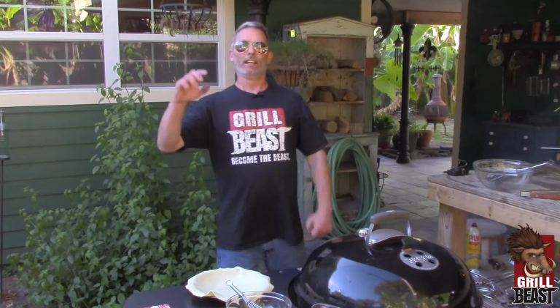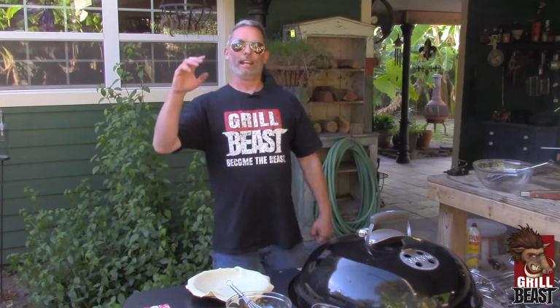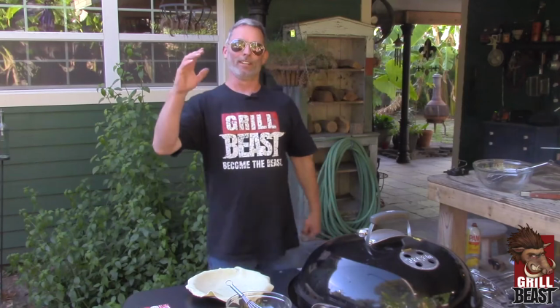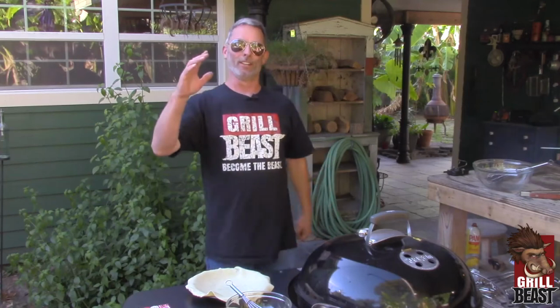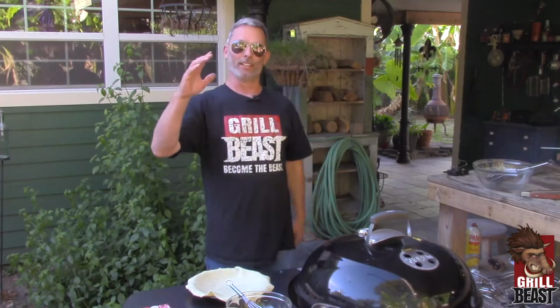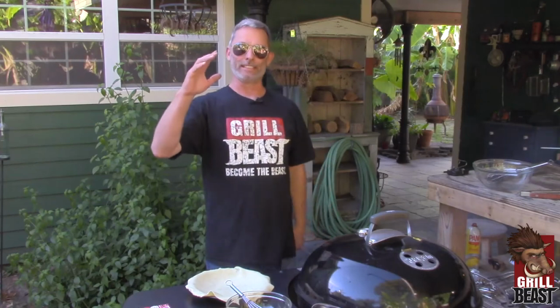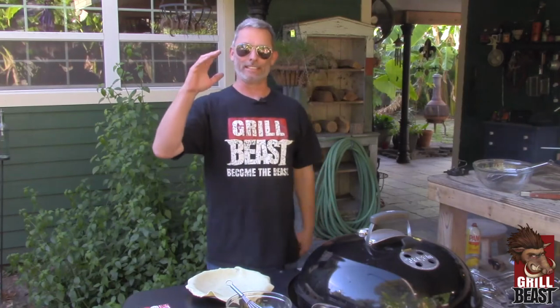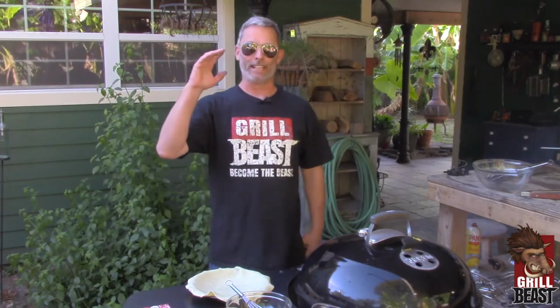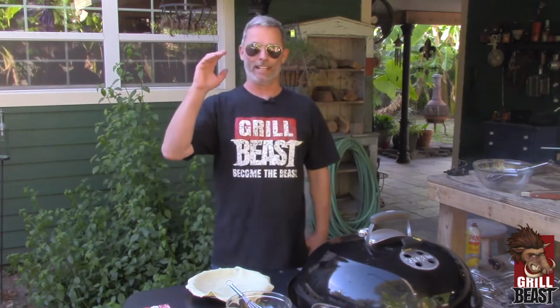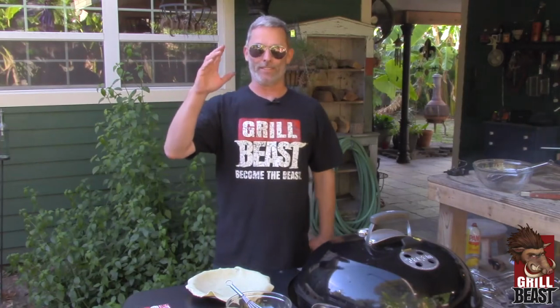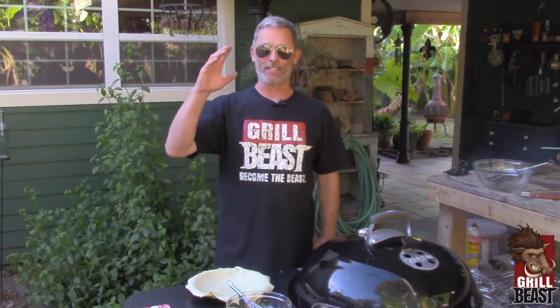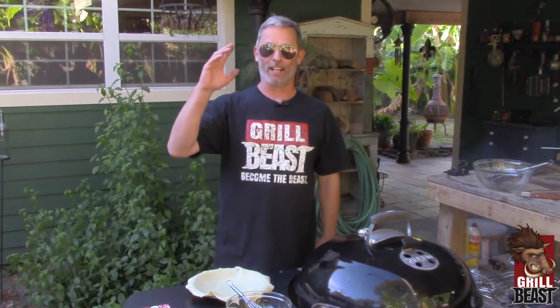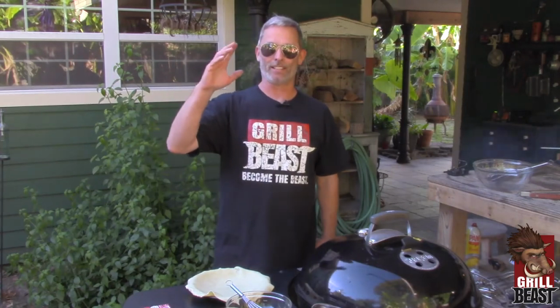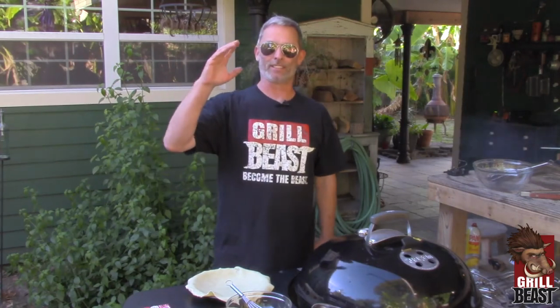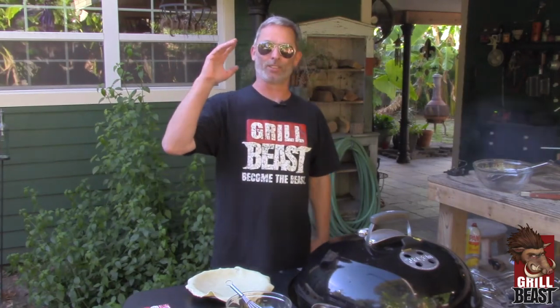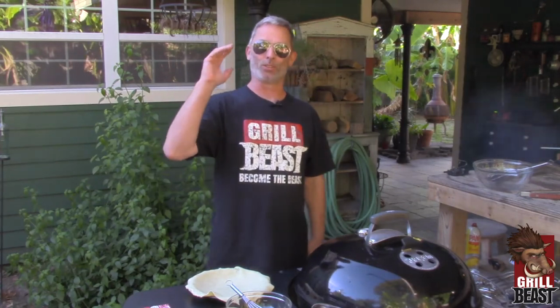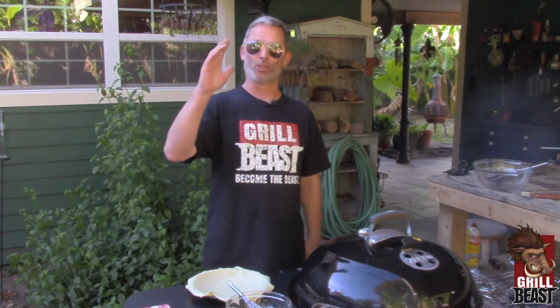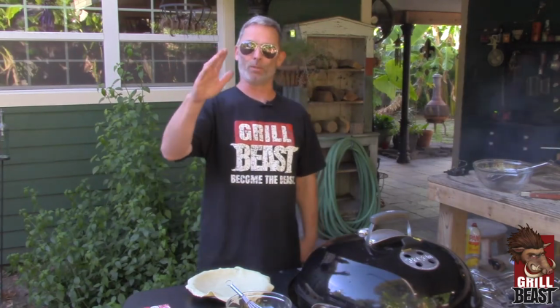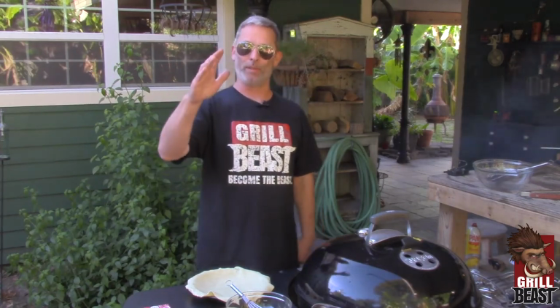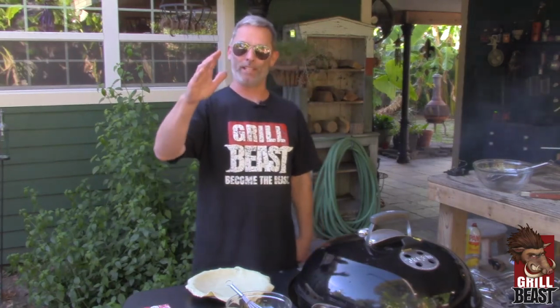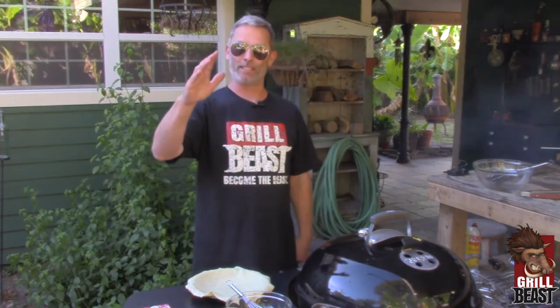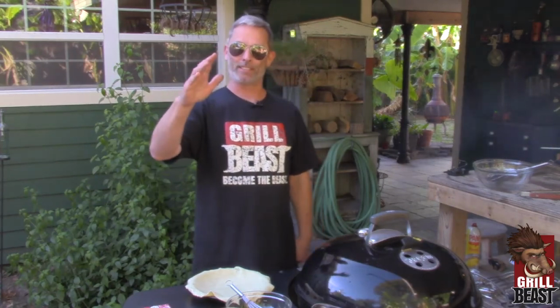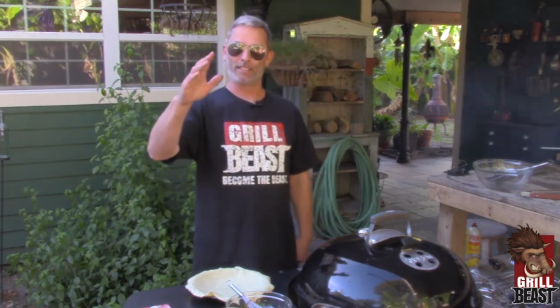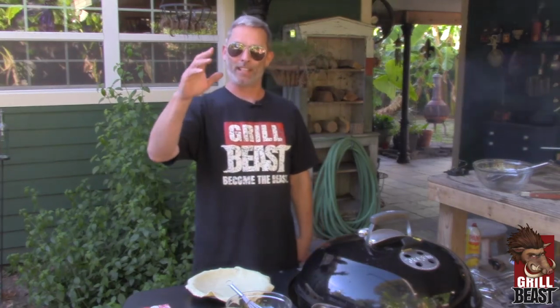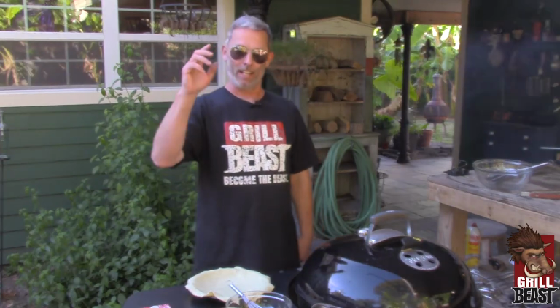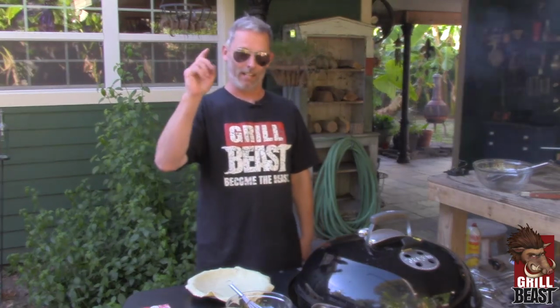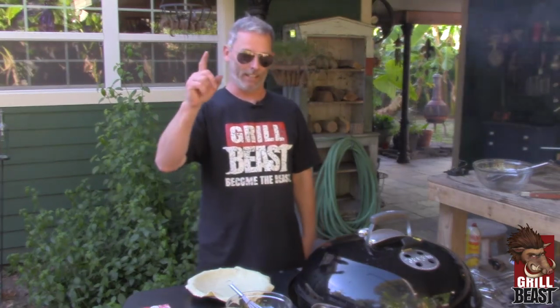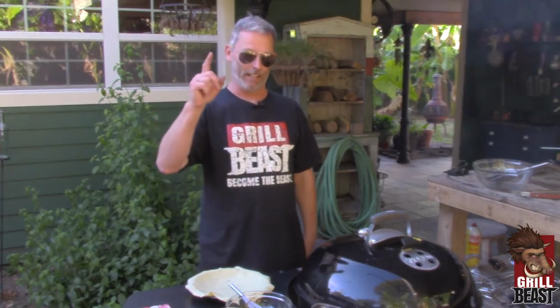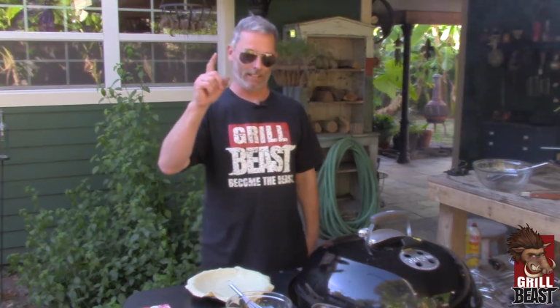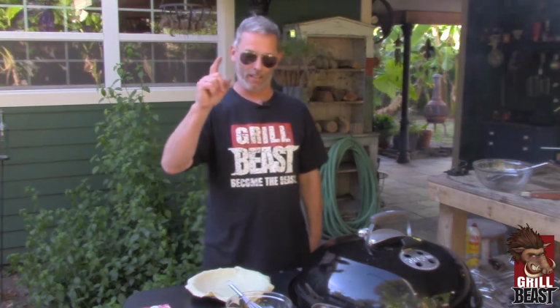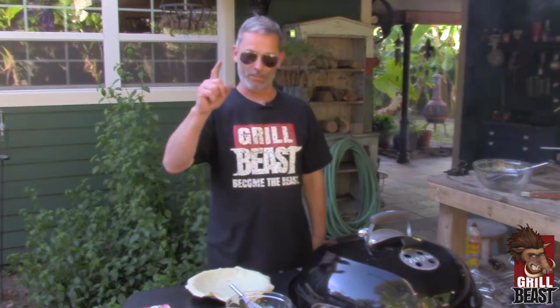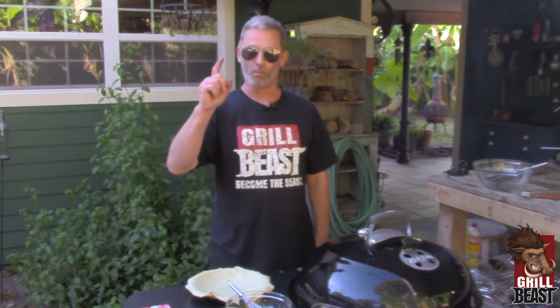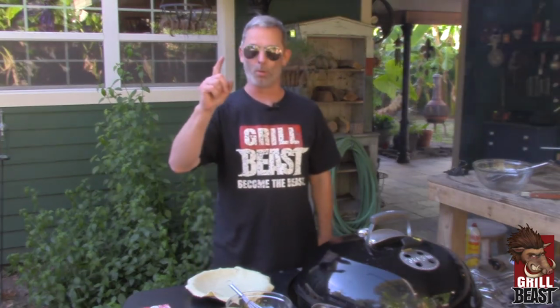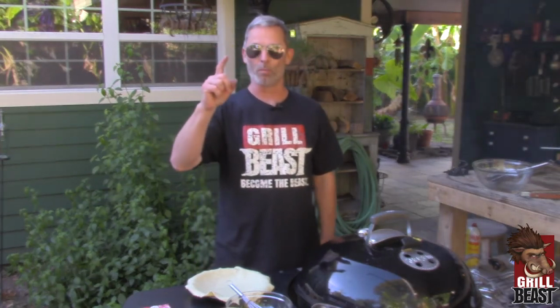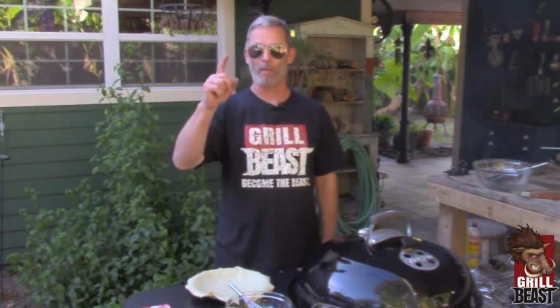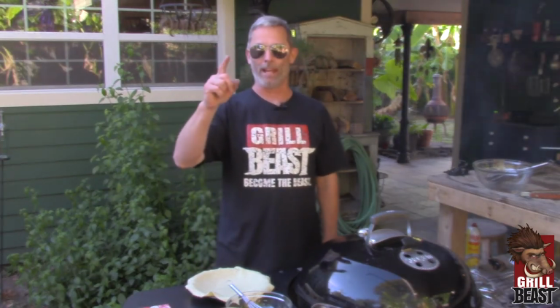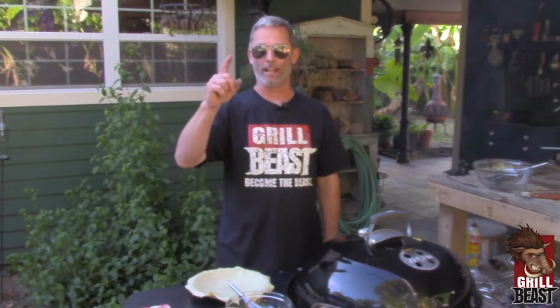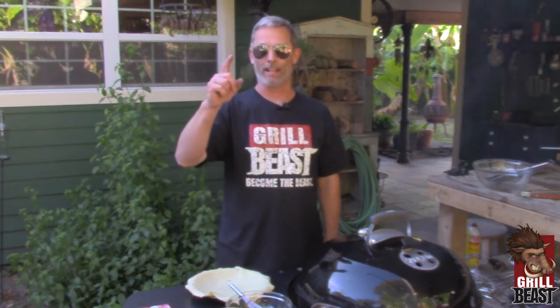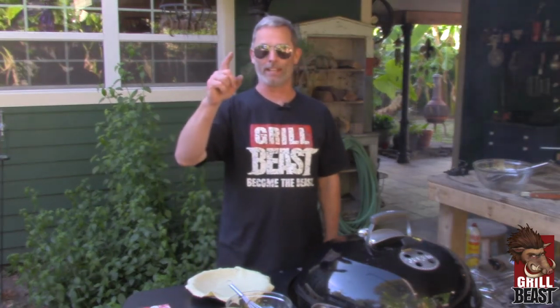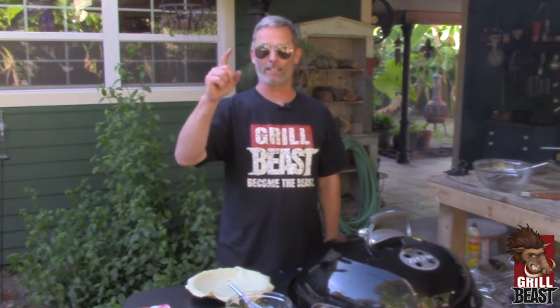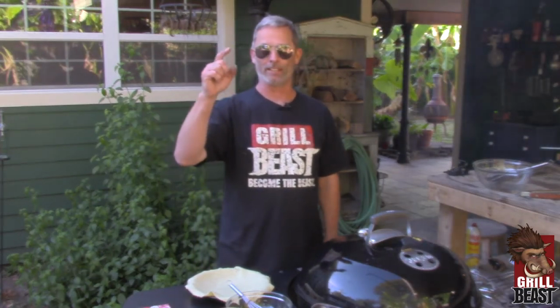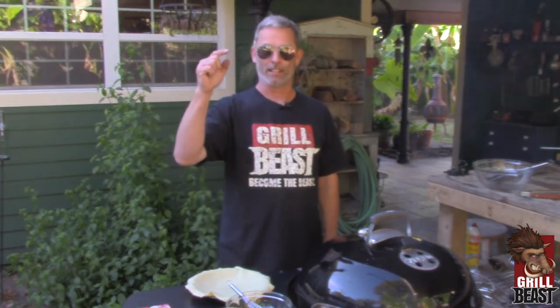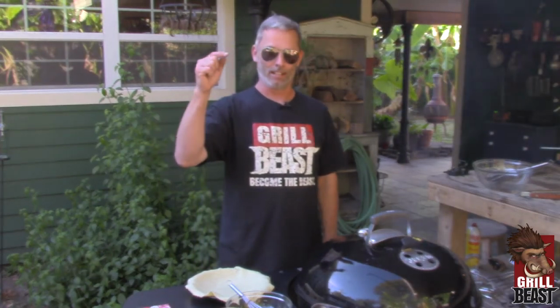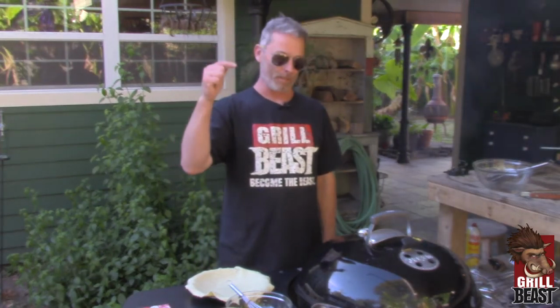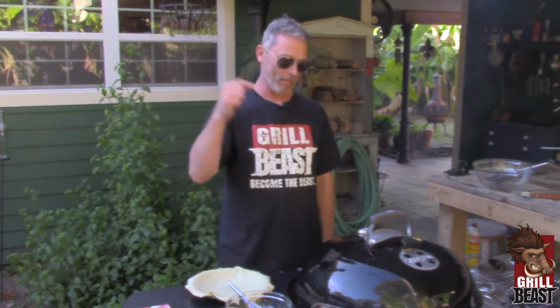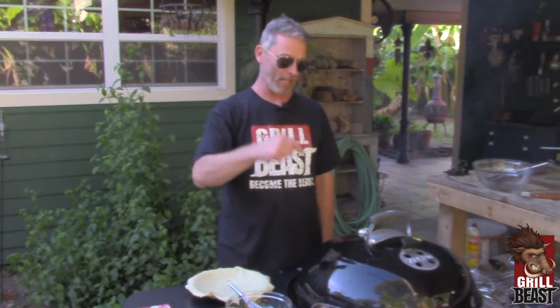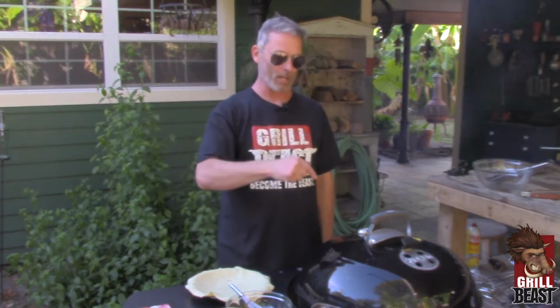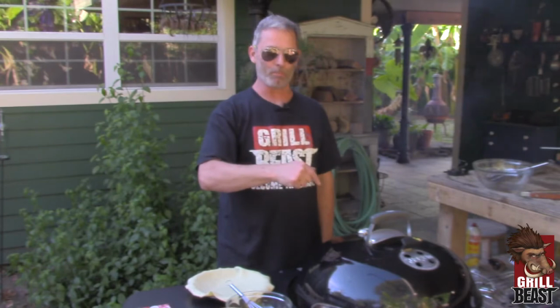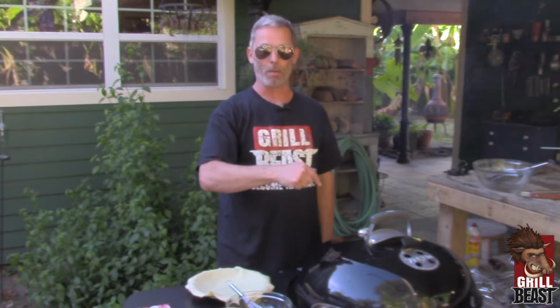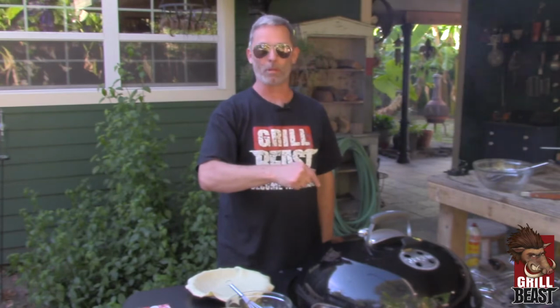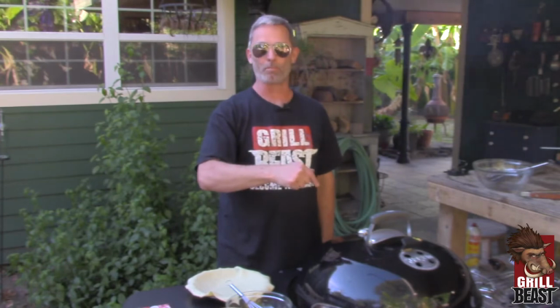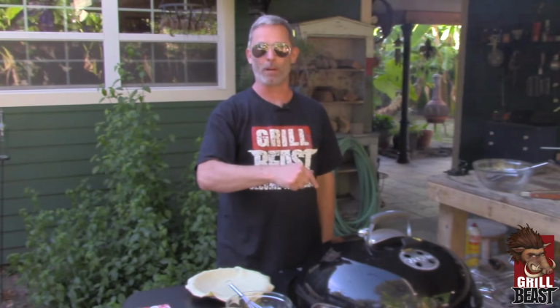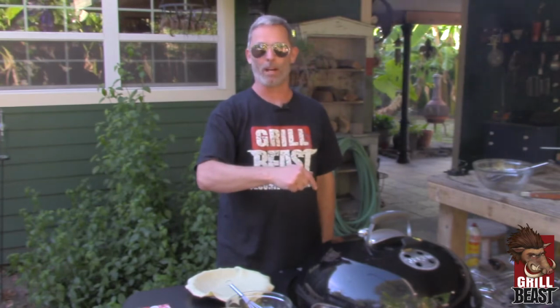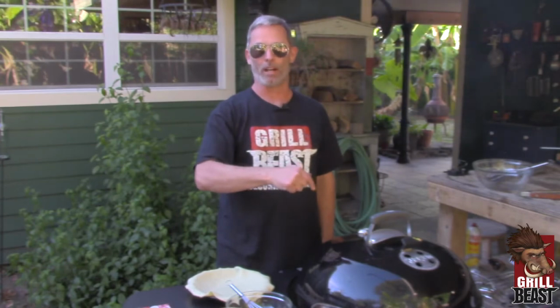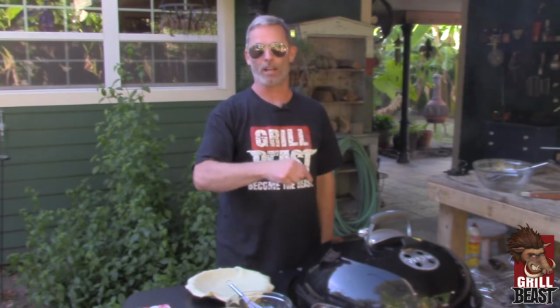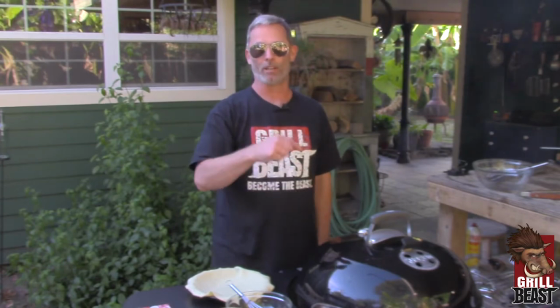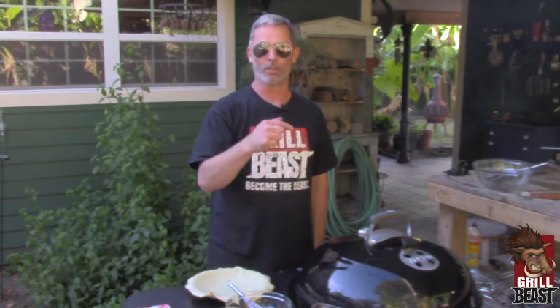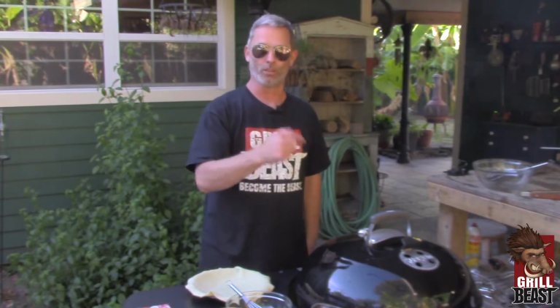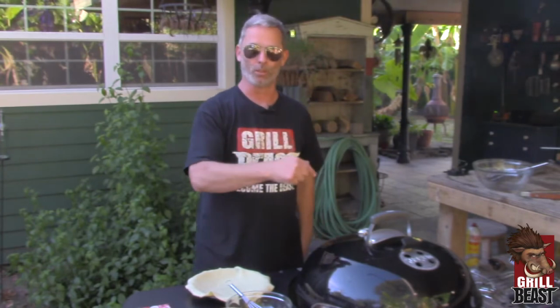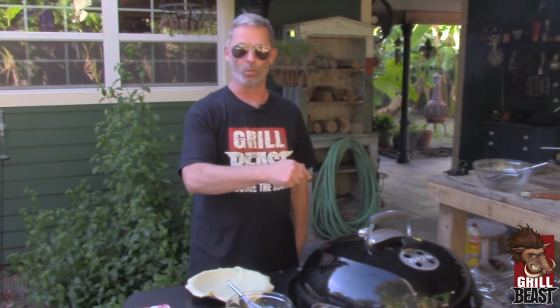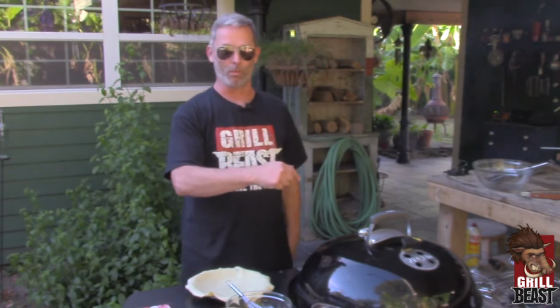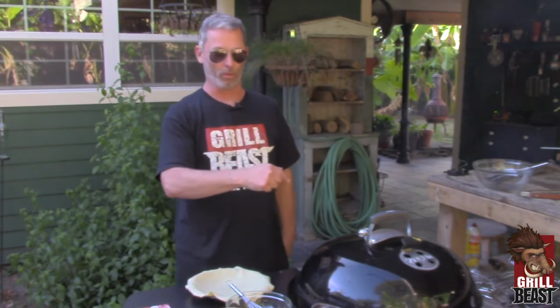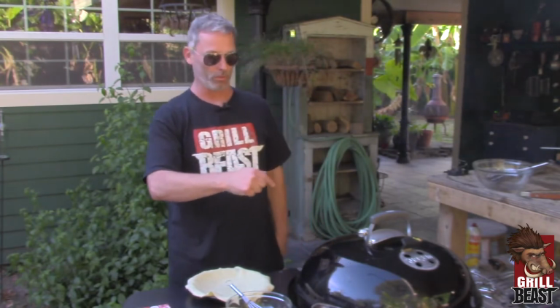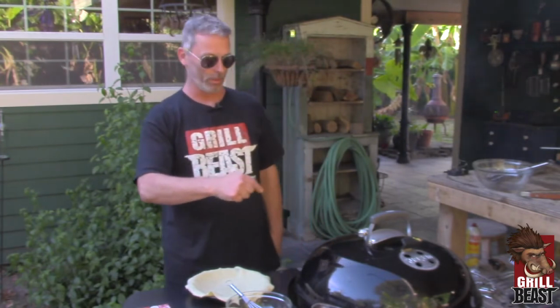How you doing? This is Dave Johnson, Grill Beast, and there ain't nothing more badass than making a pumpkin pie on your Weber grill.